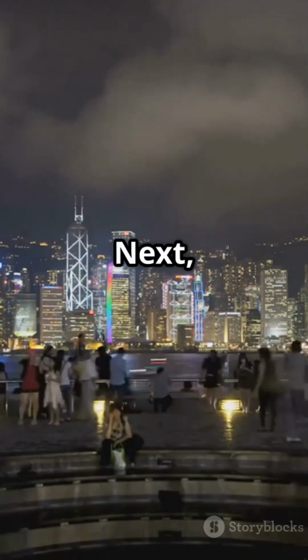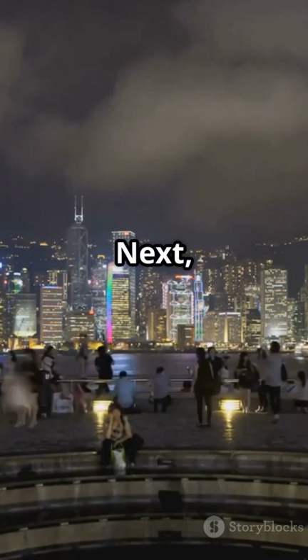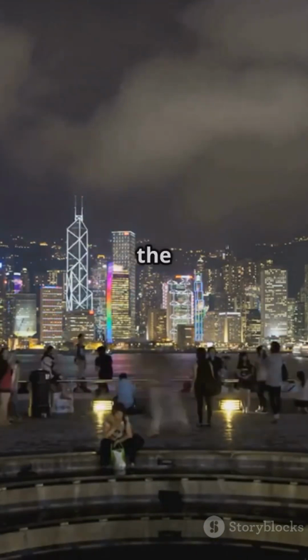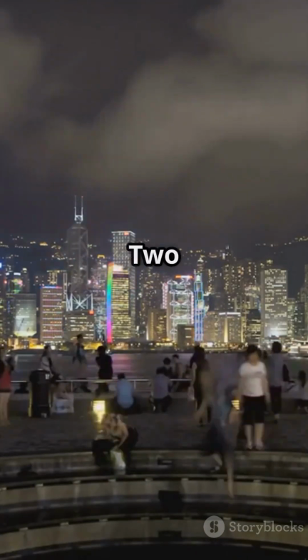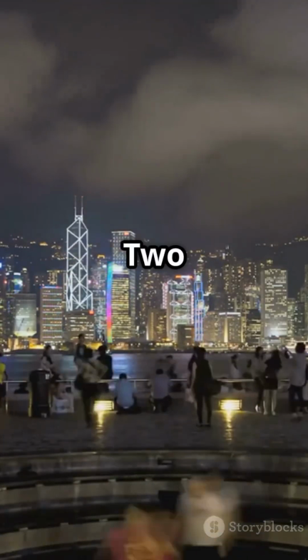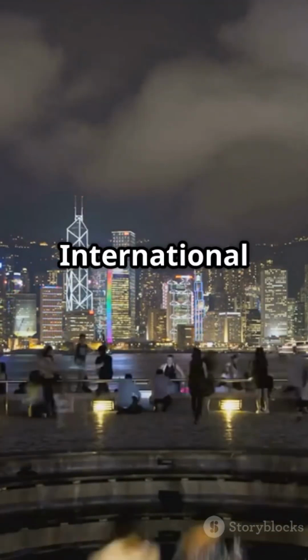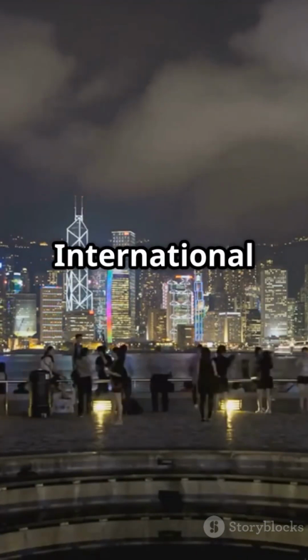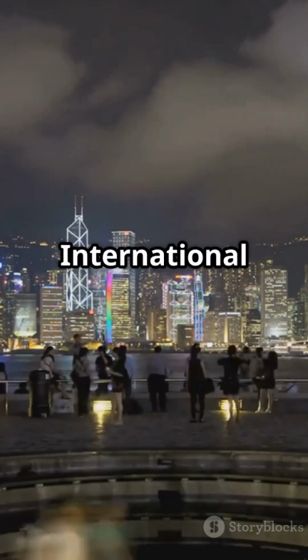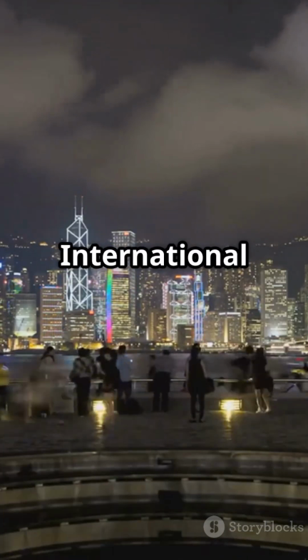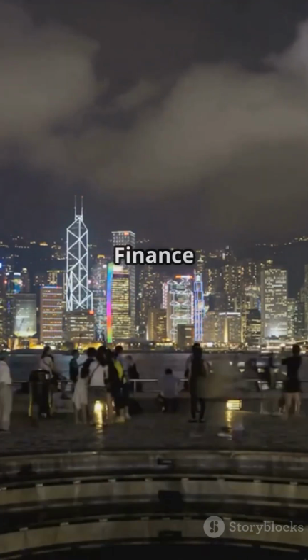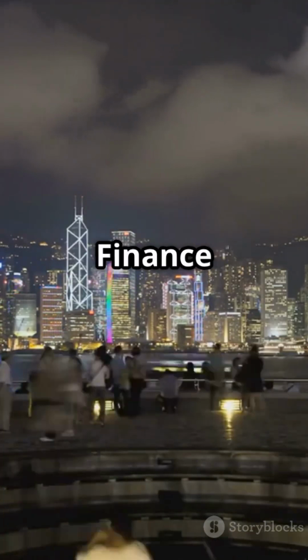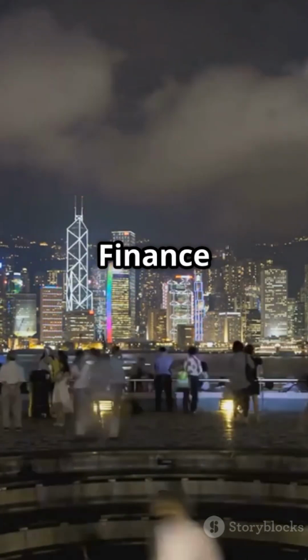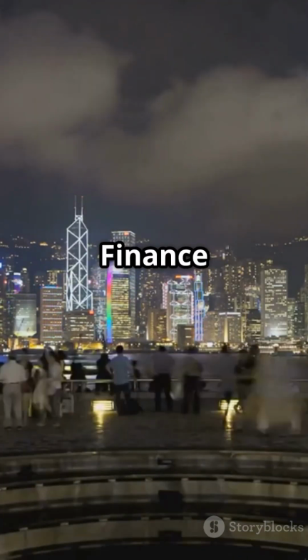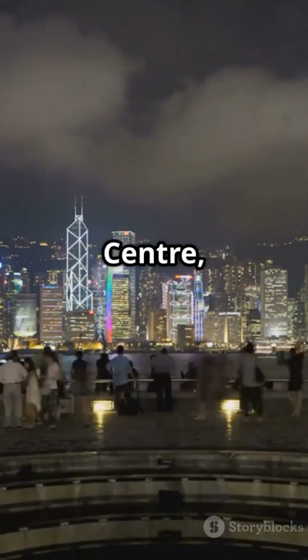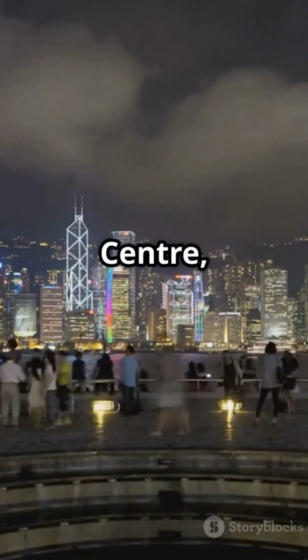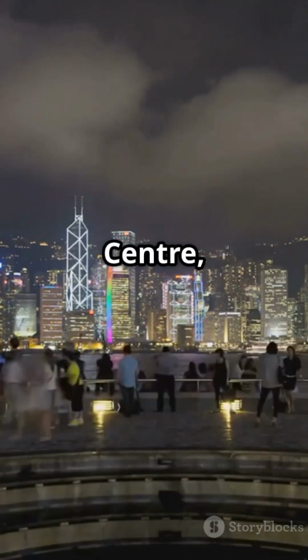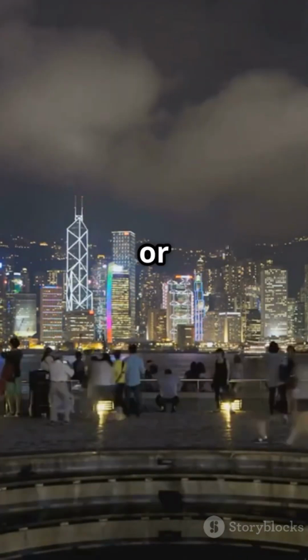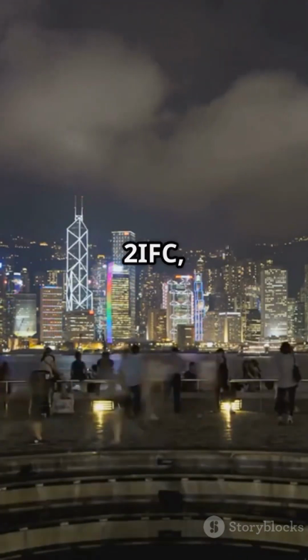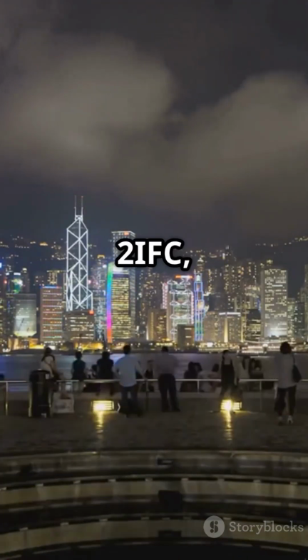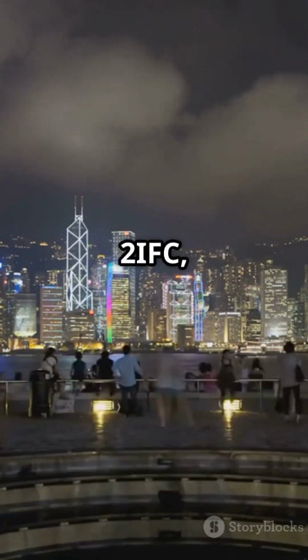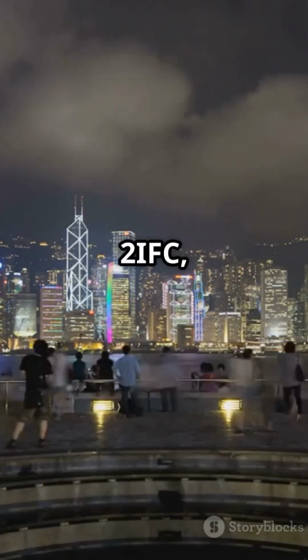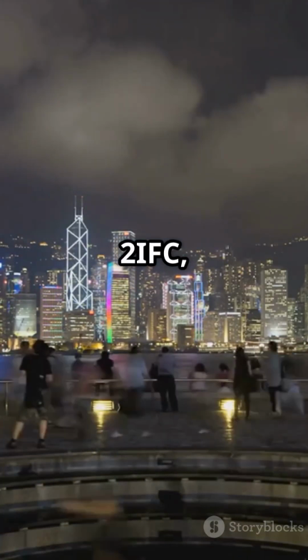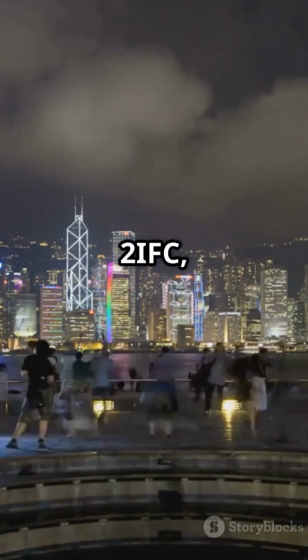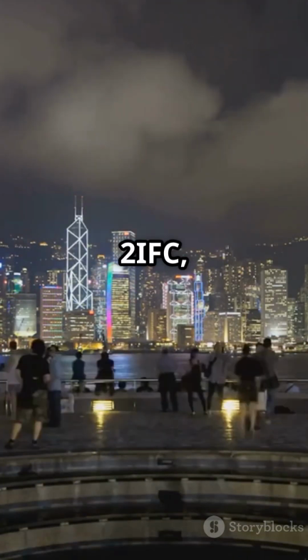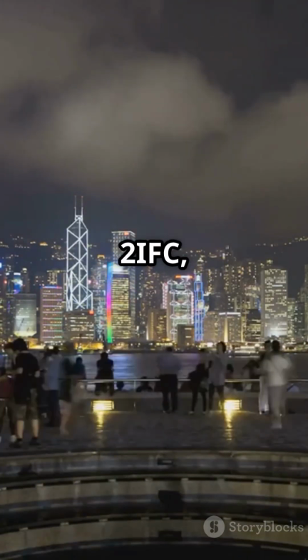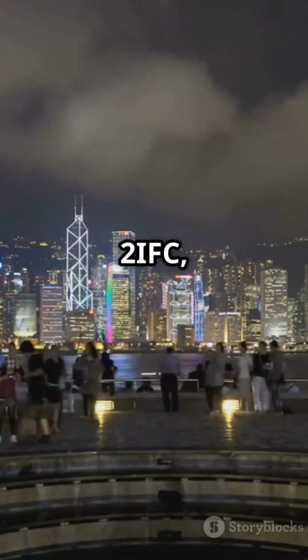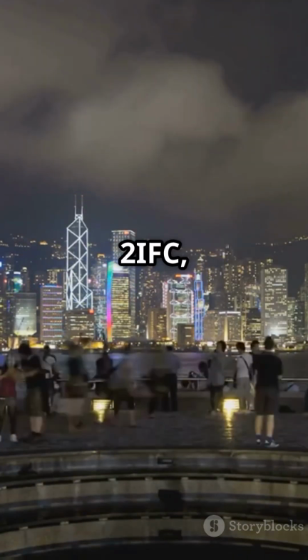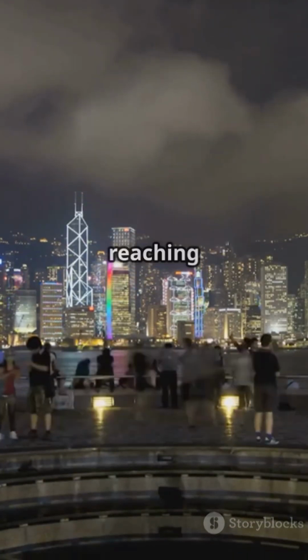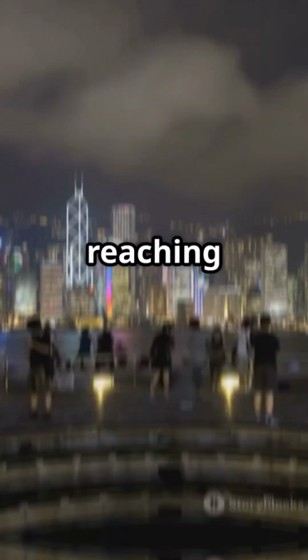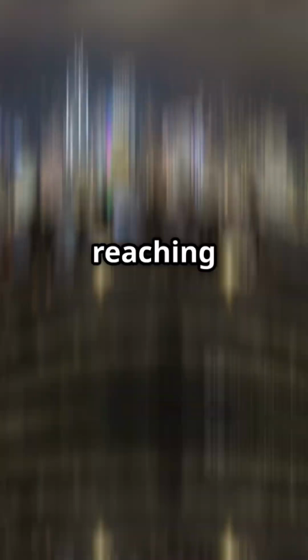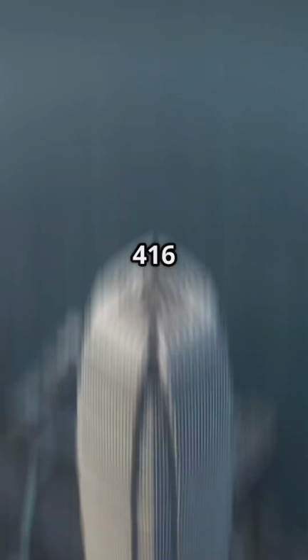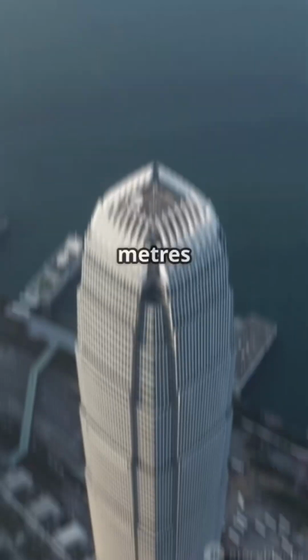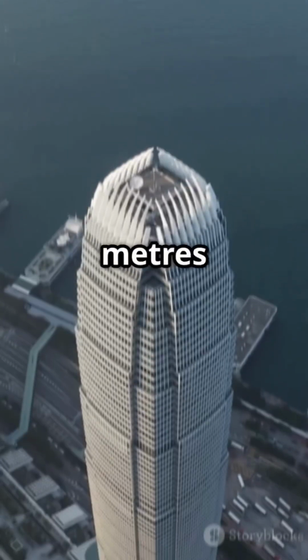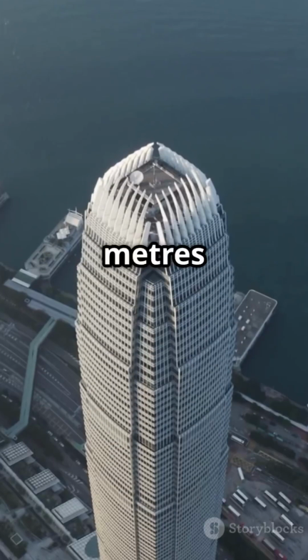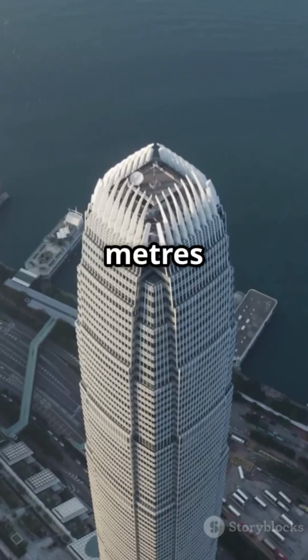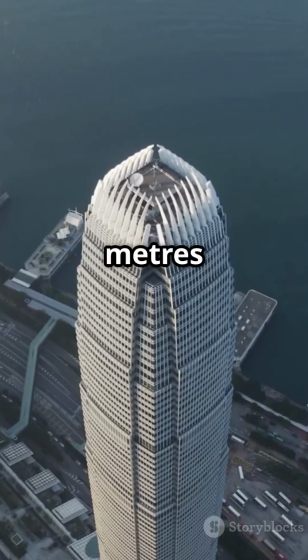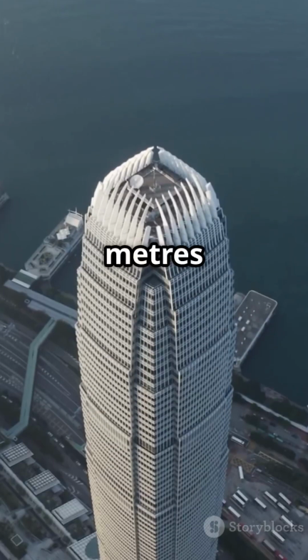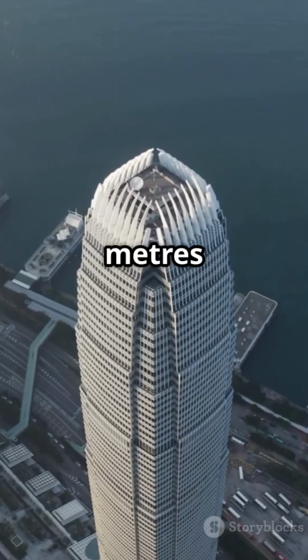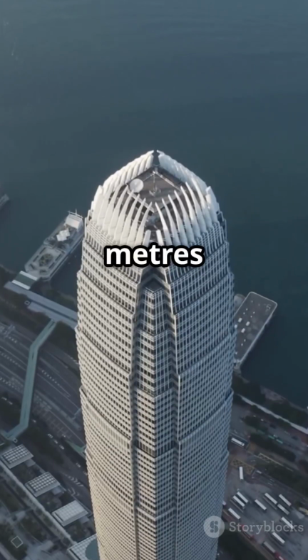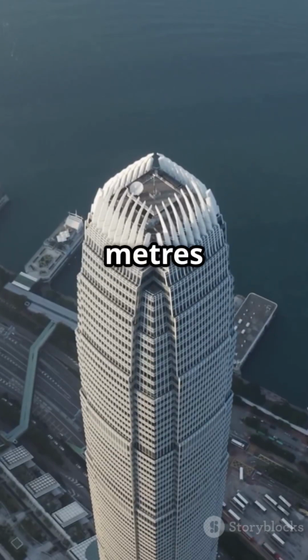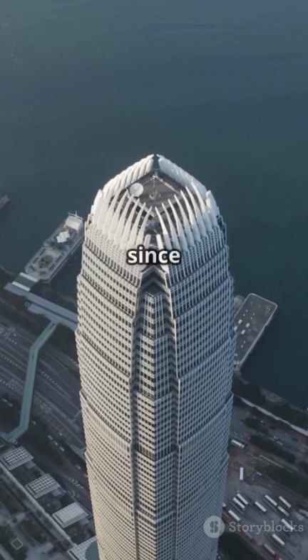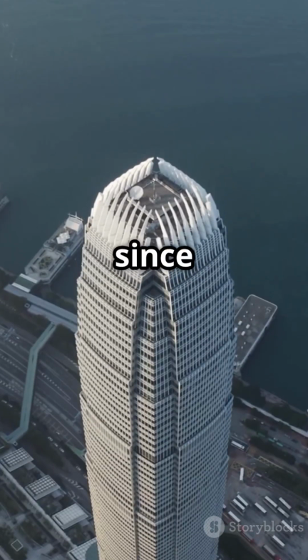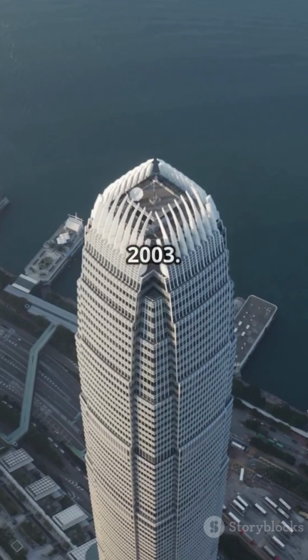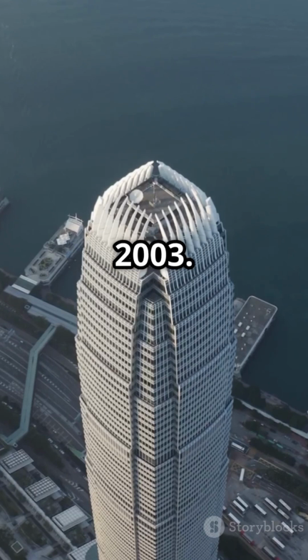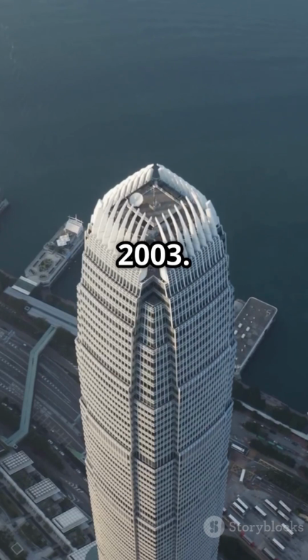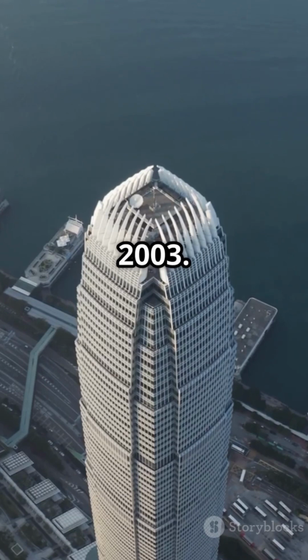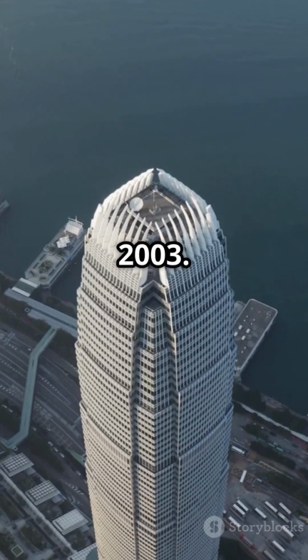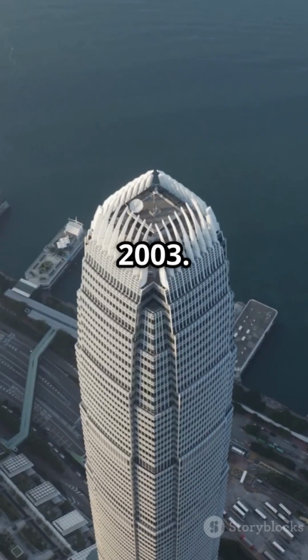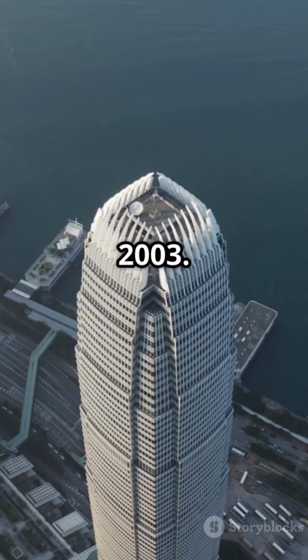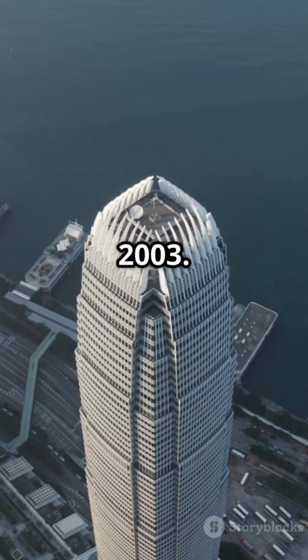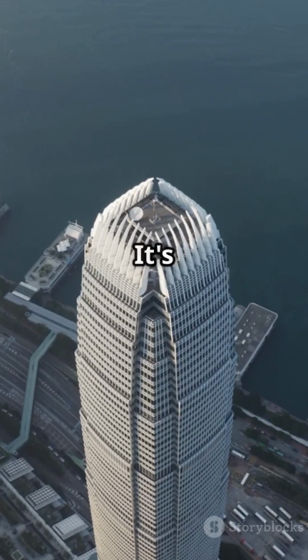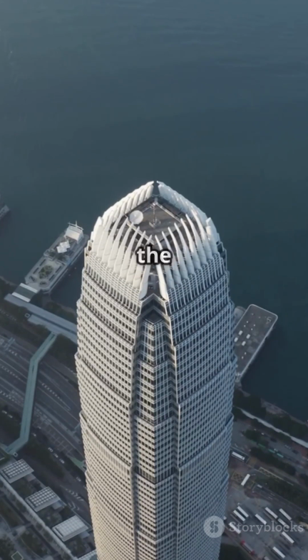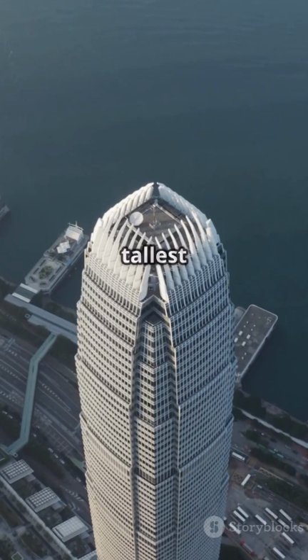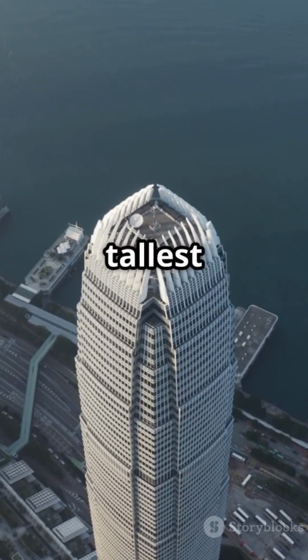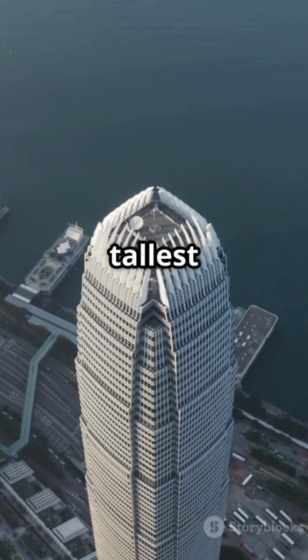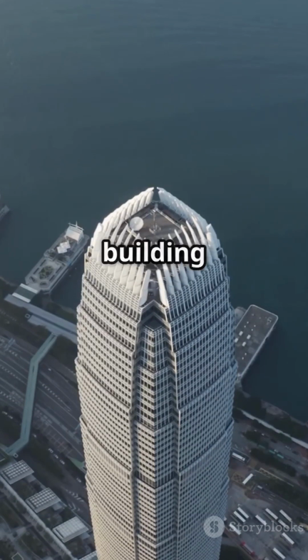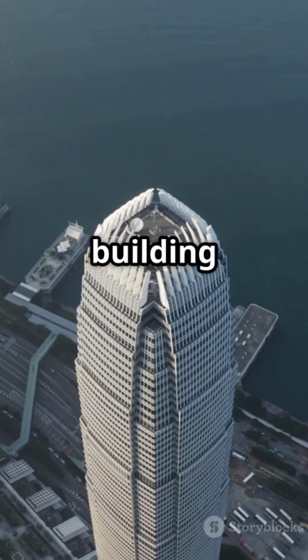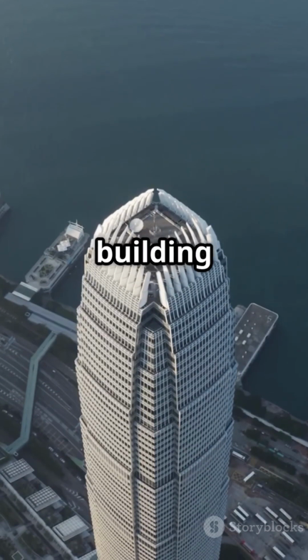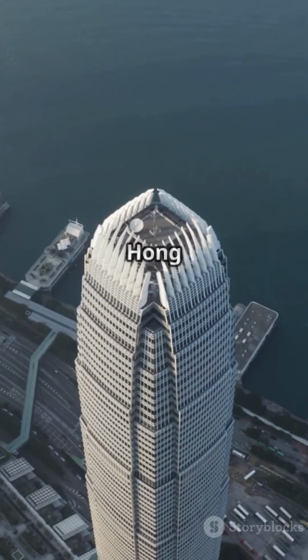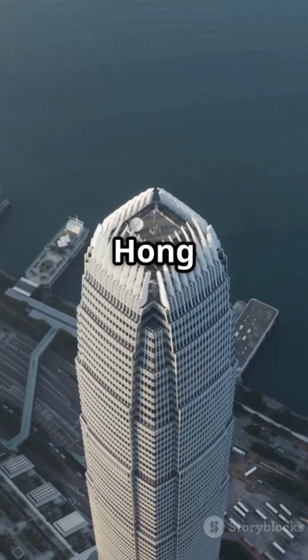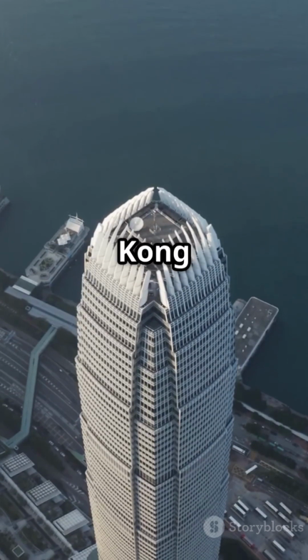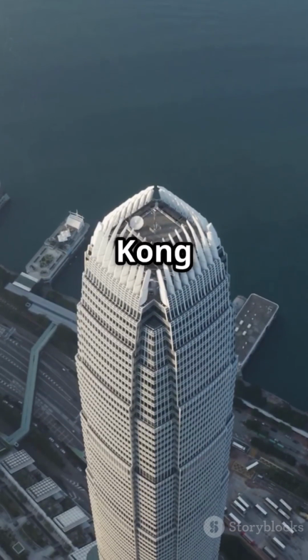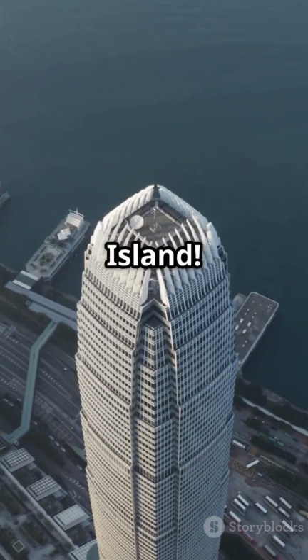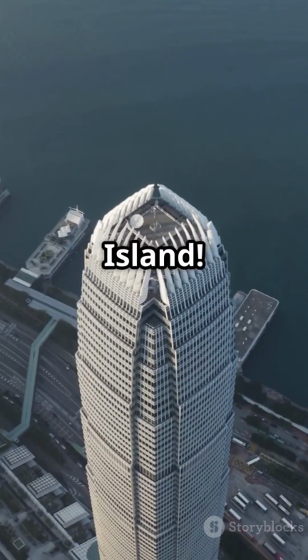Next, the Two International Finance Center, or Two IFC, reaching 416 meters since 2003. It's the tallest building on Hong Kong Island.